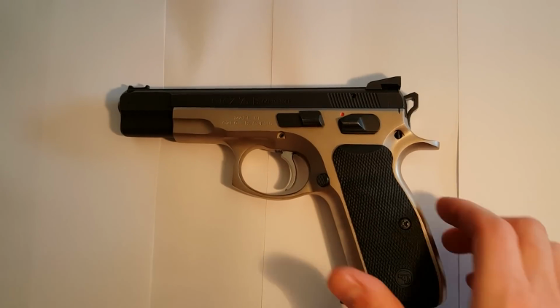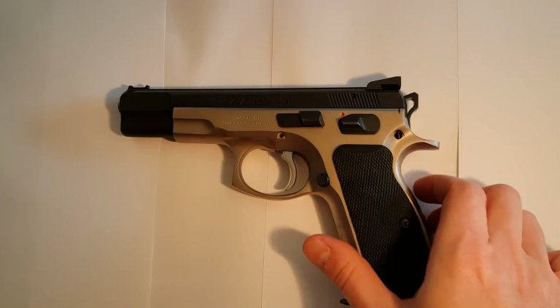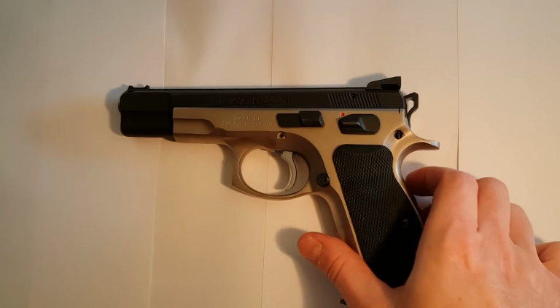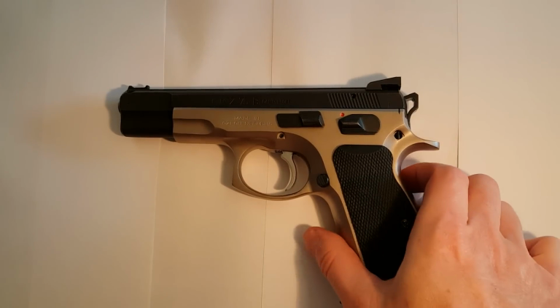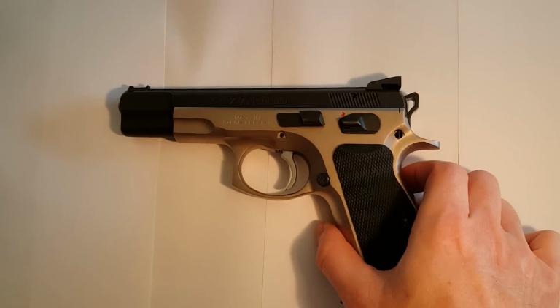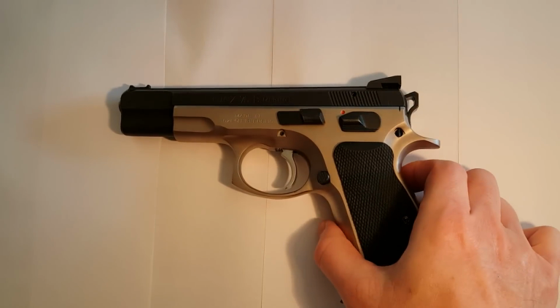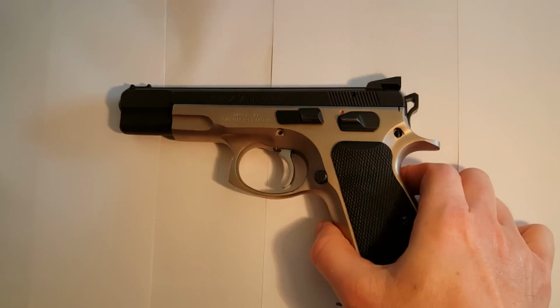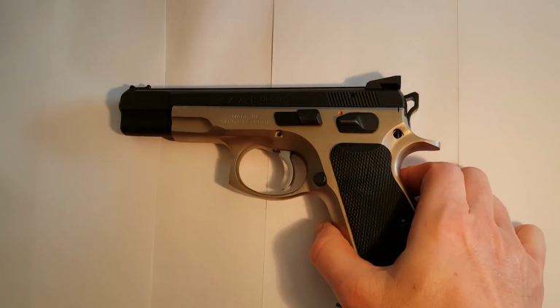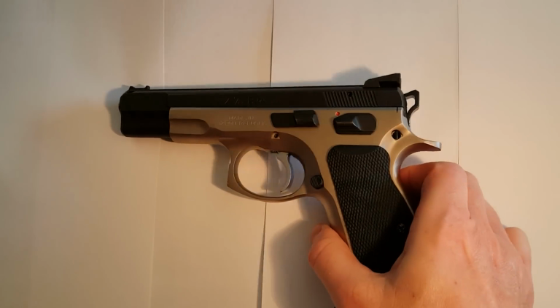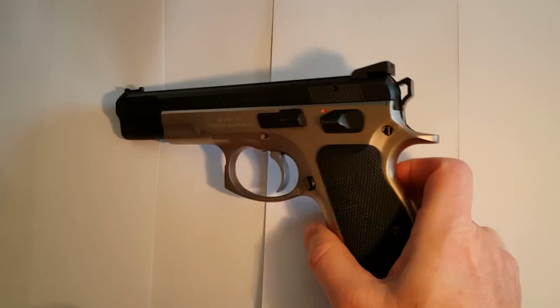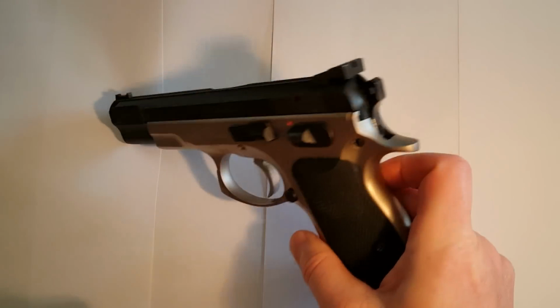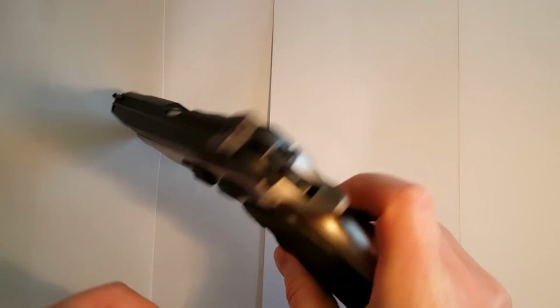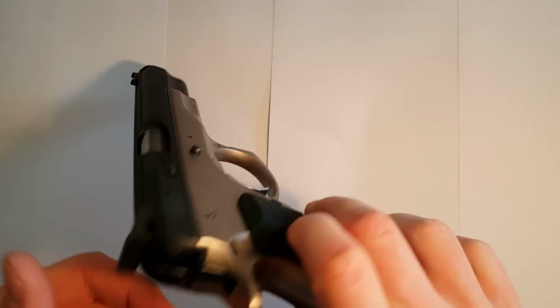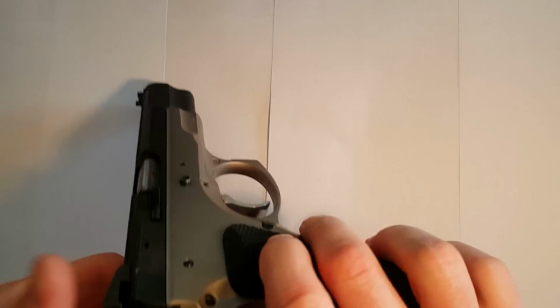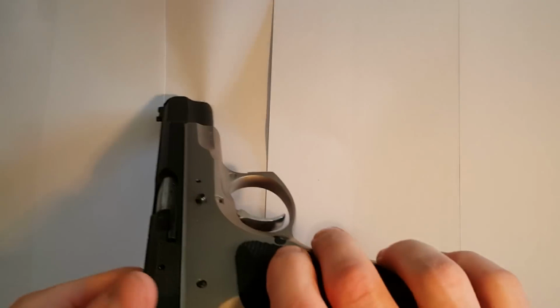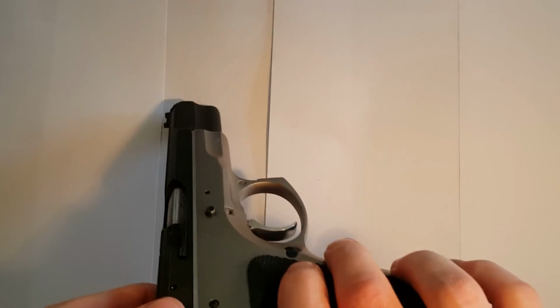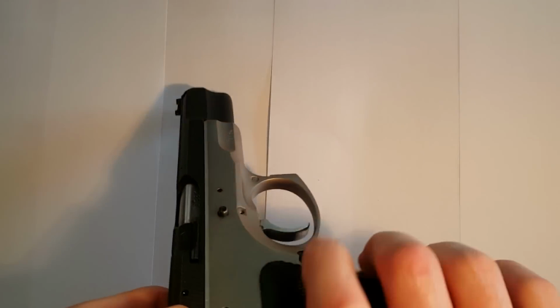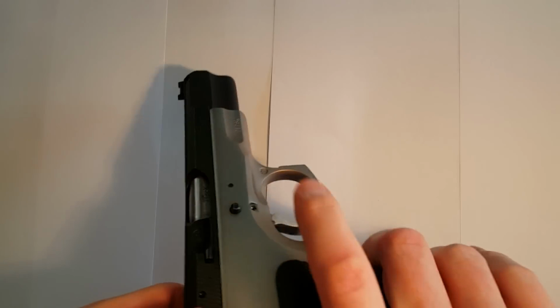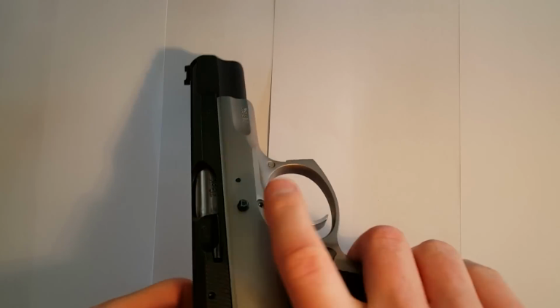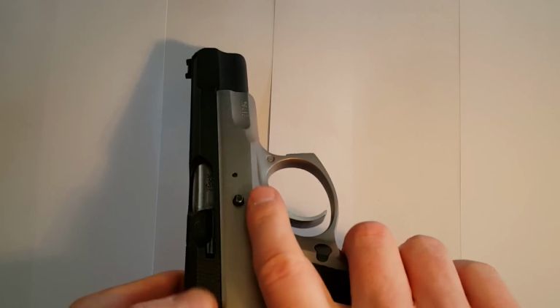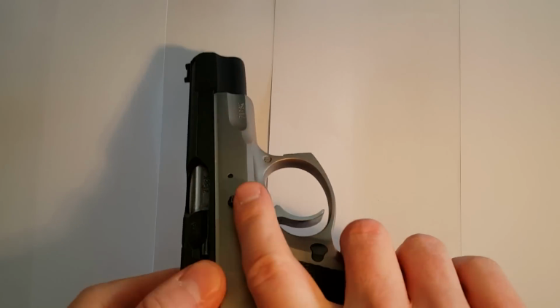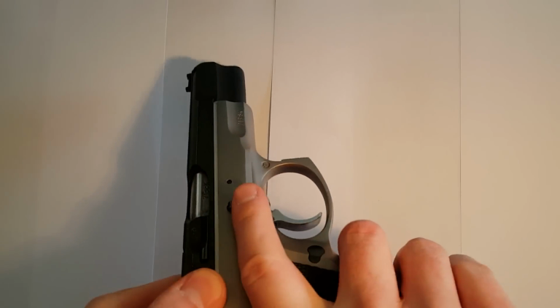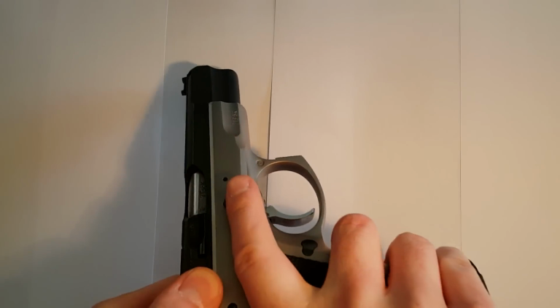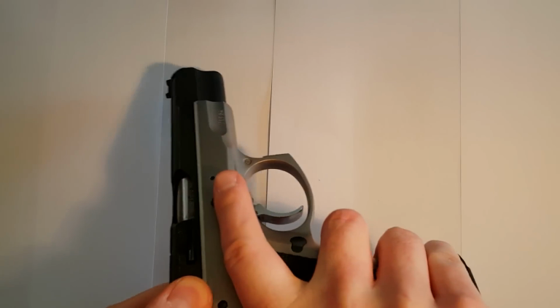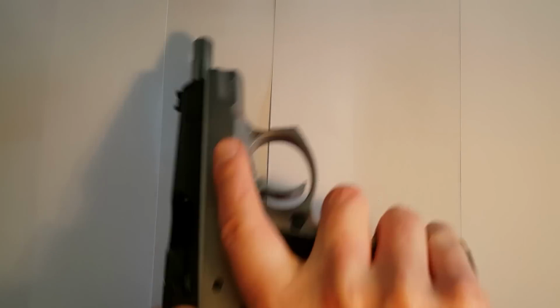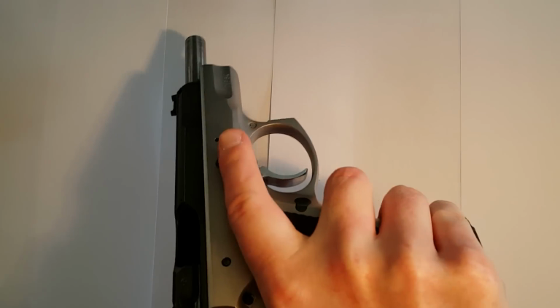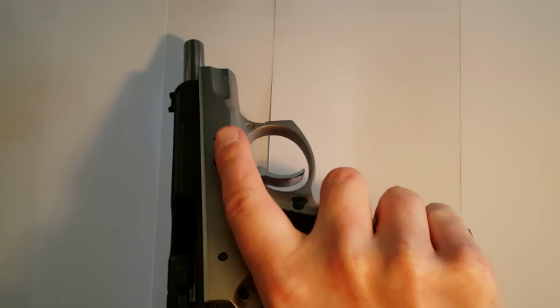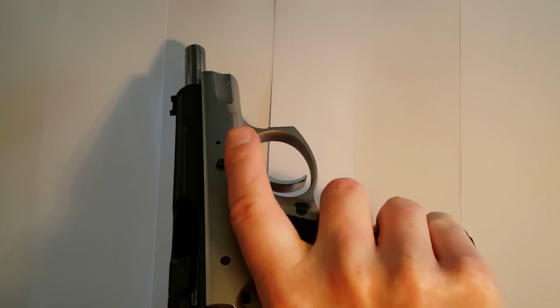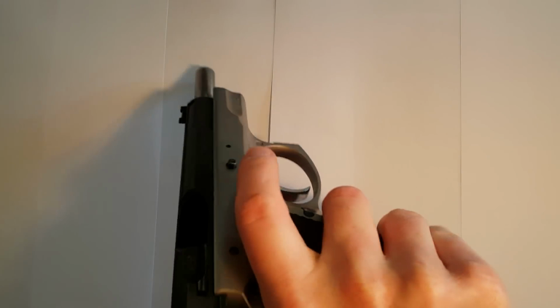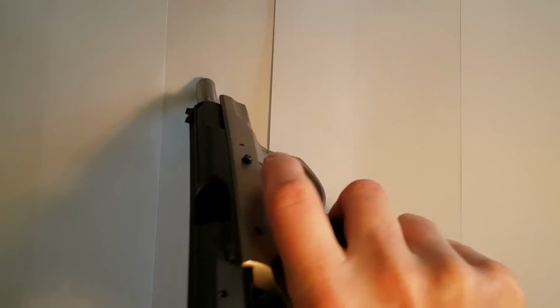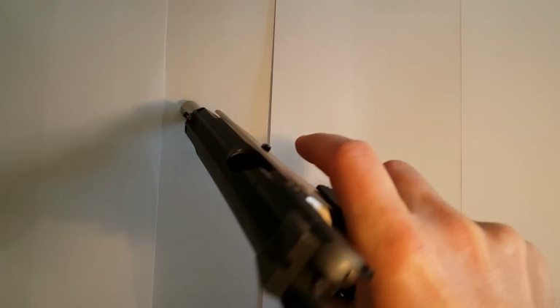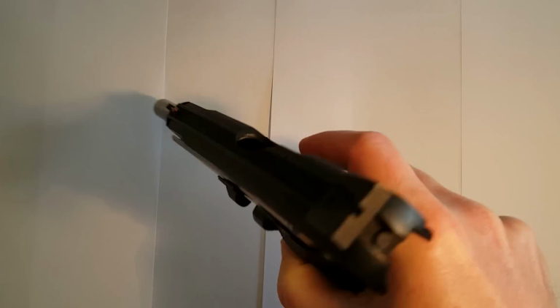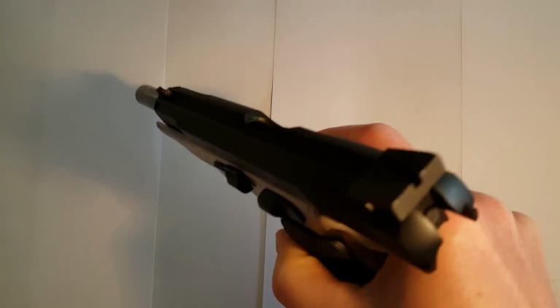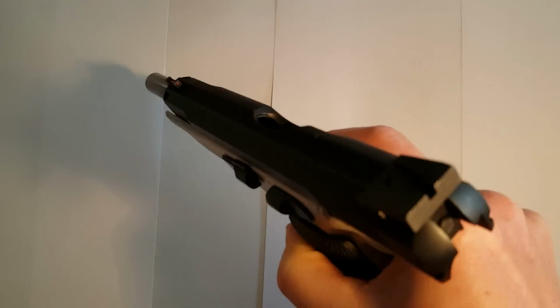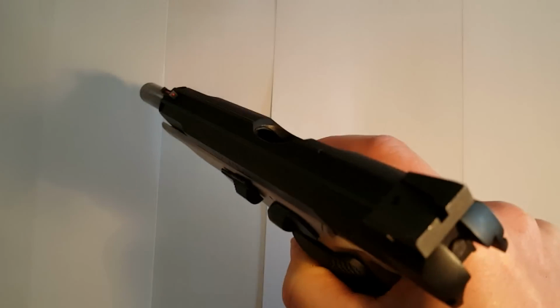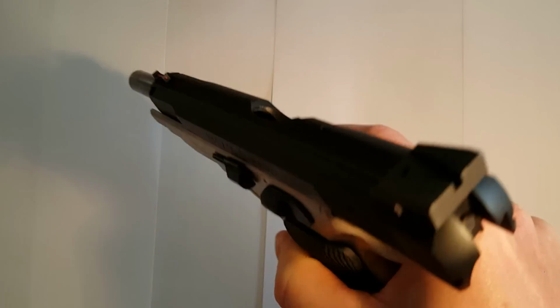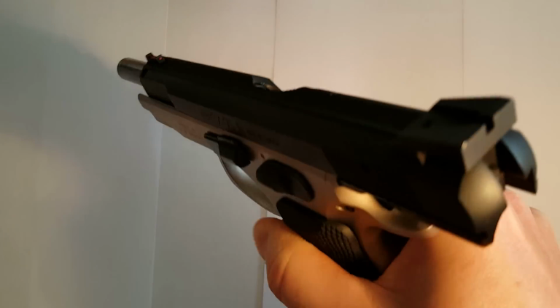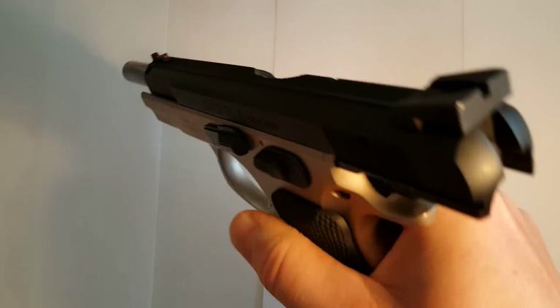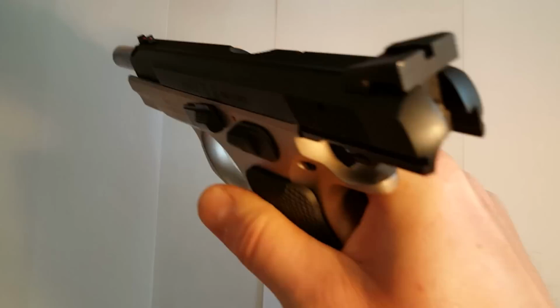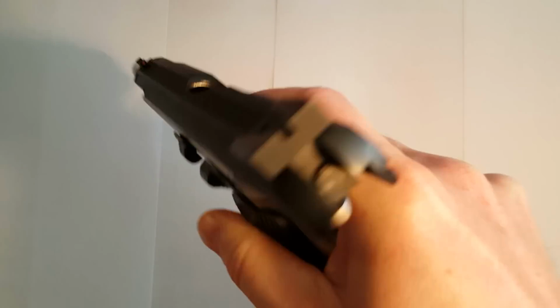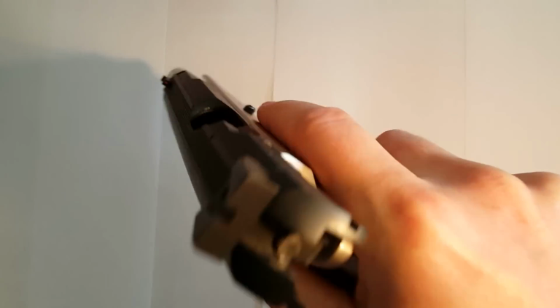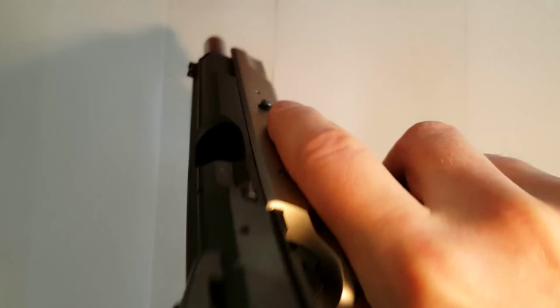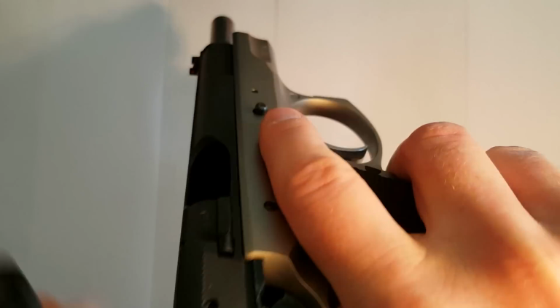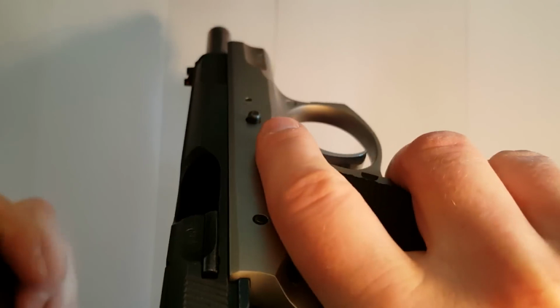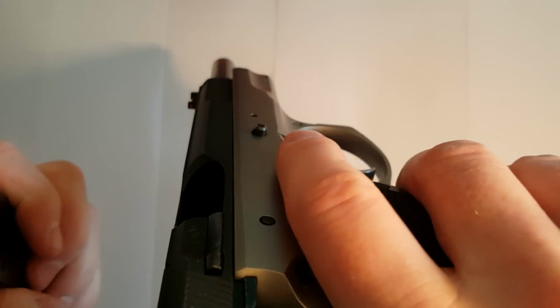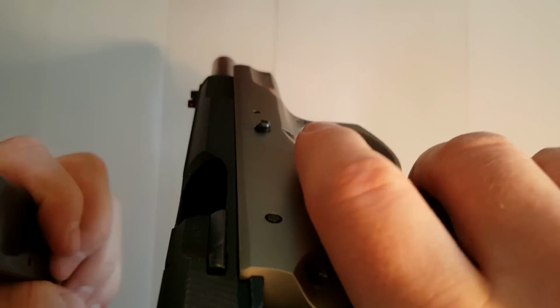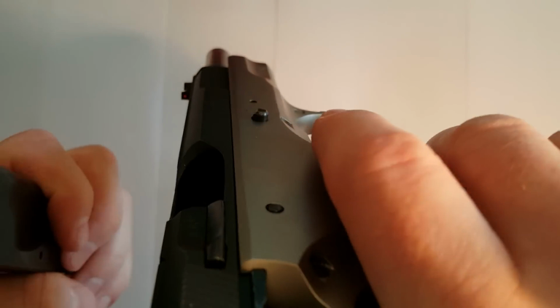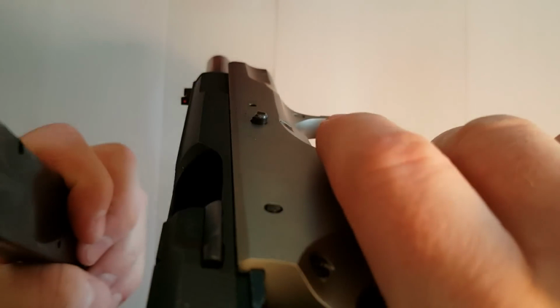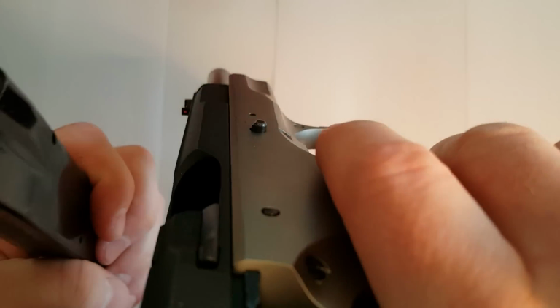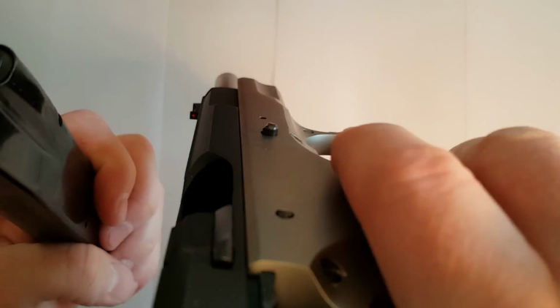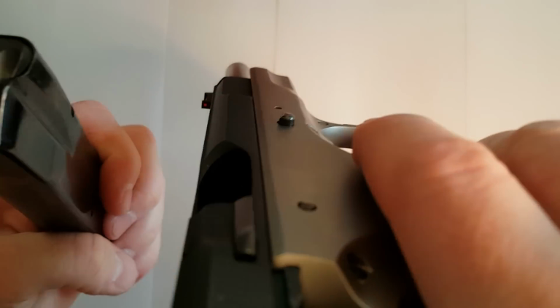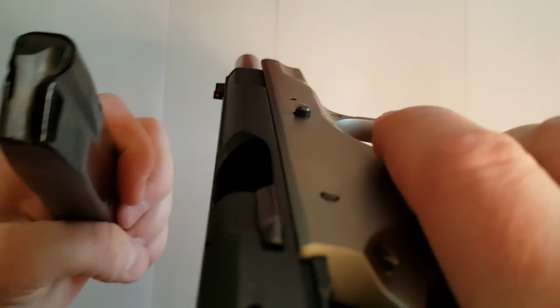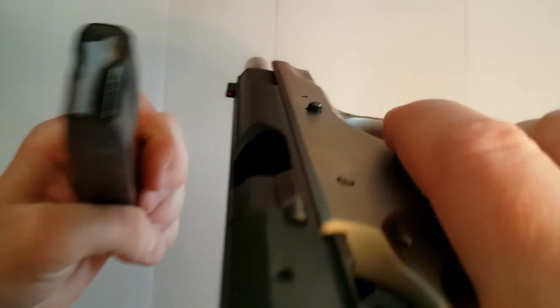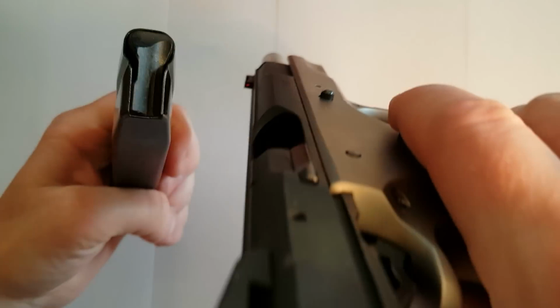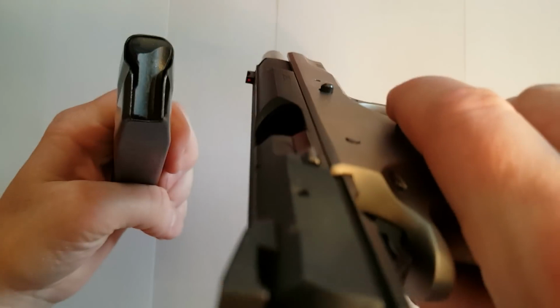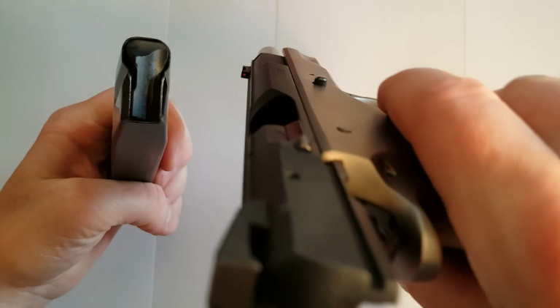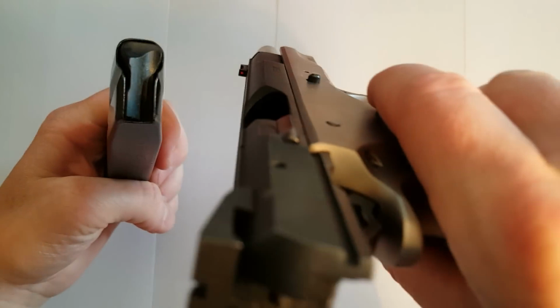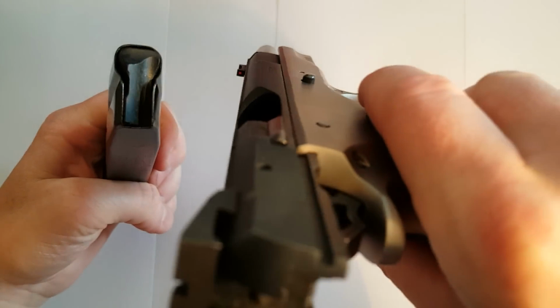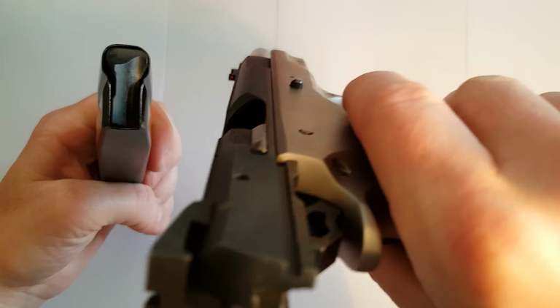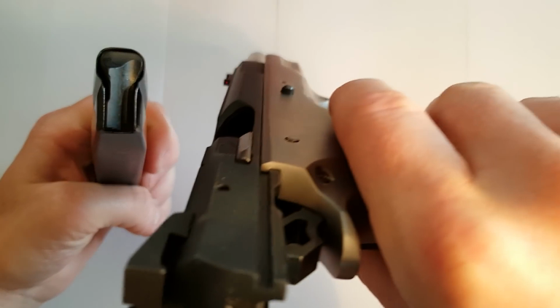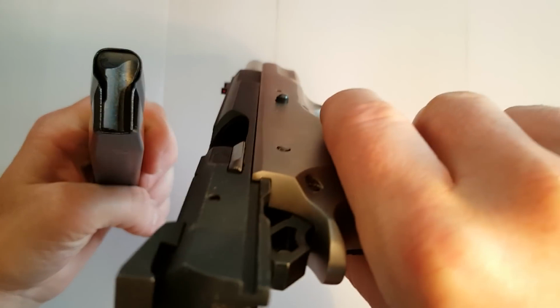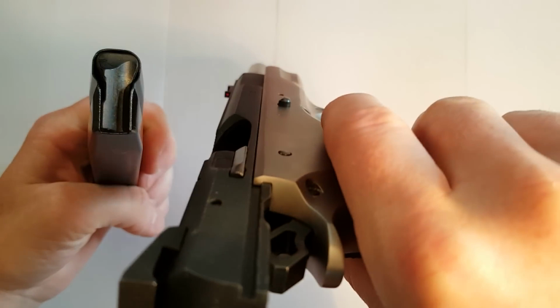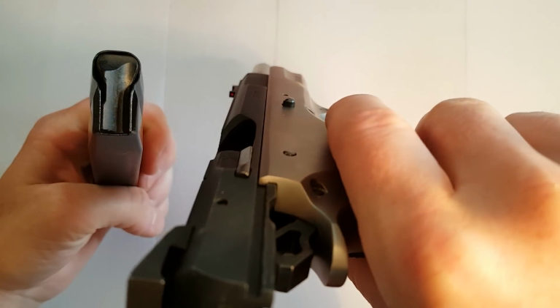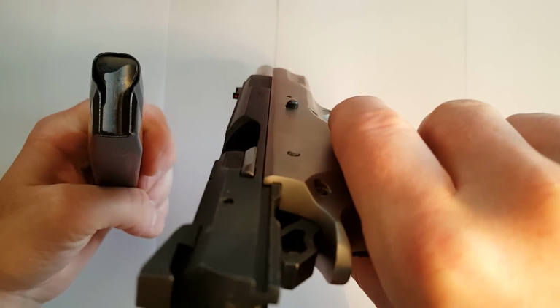First of all, you have to check that the chamber and the magazine are empty and that the gun is safe.